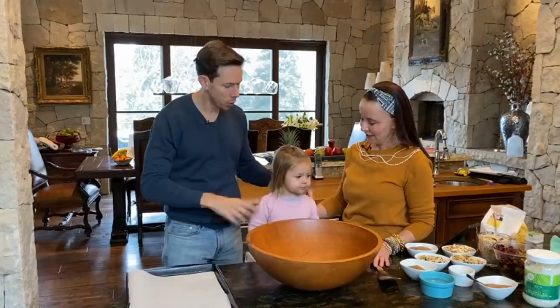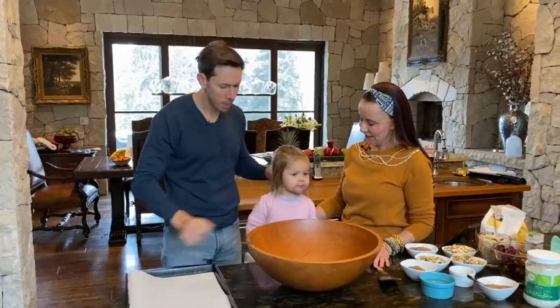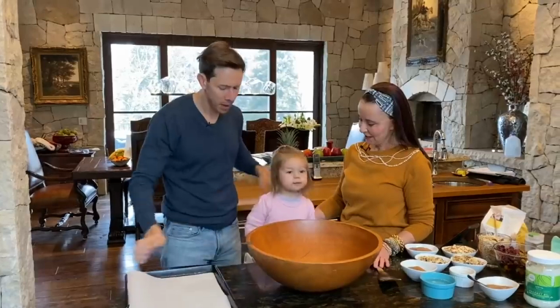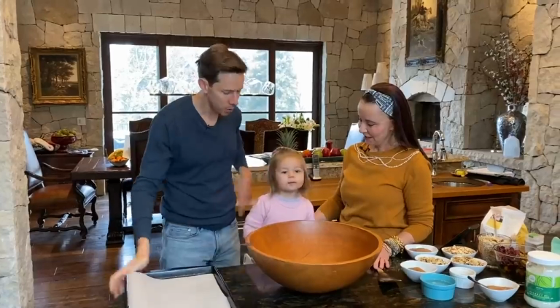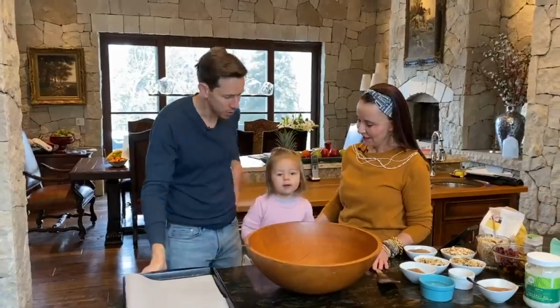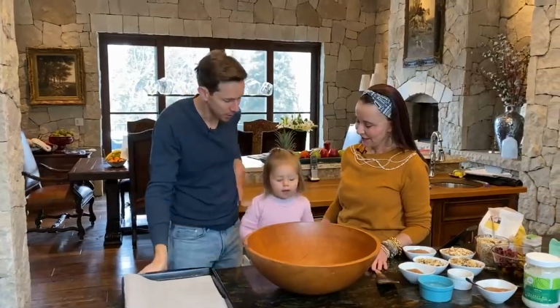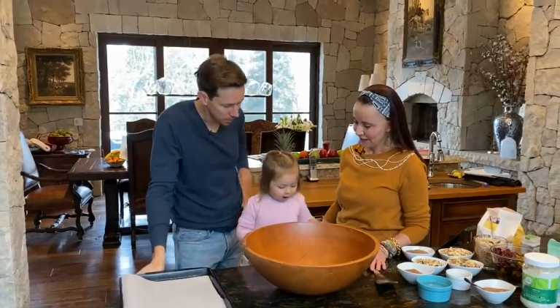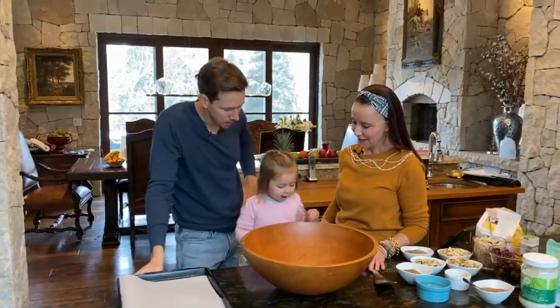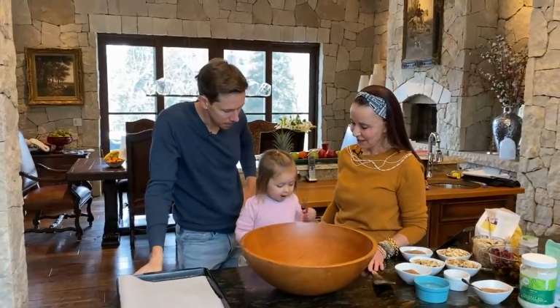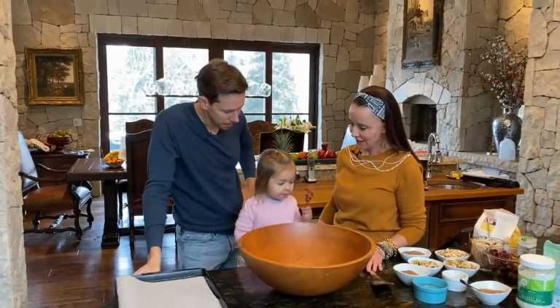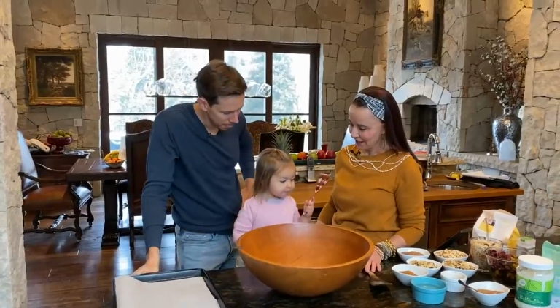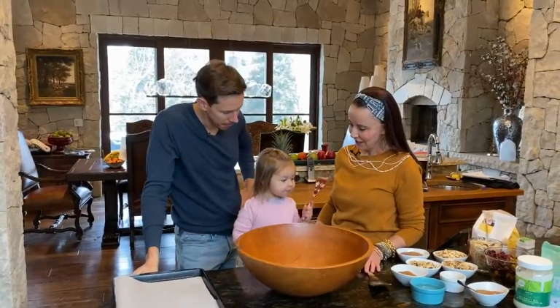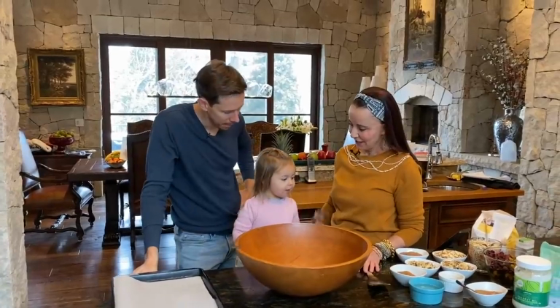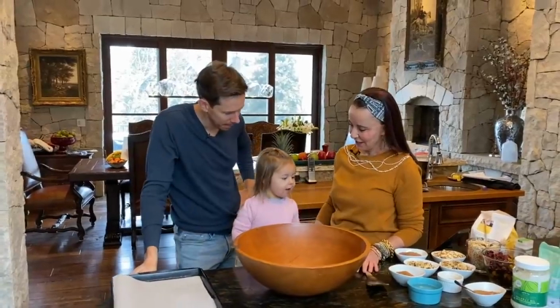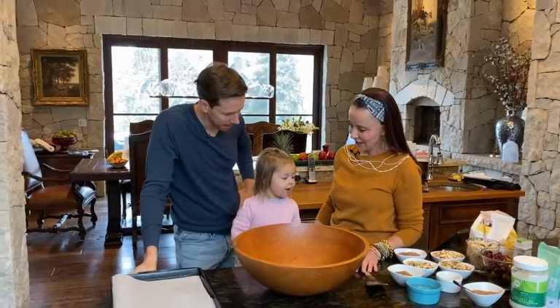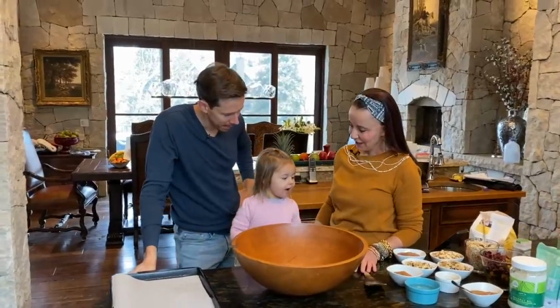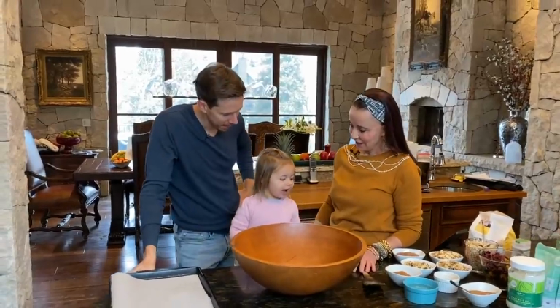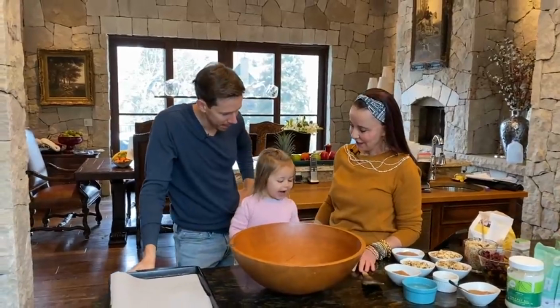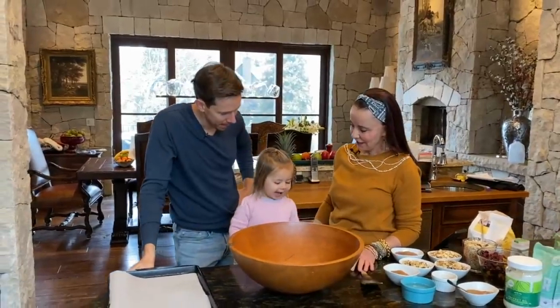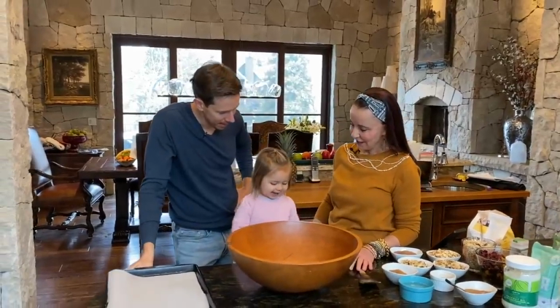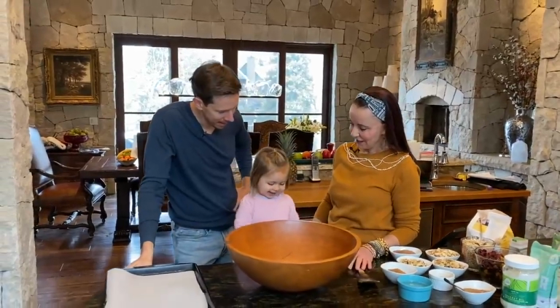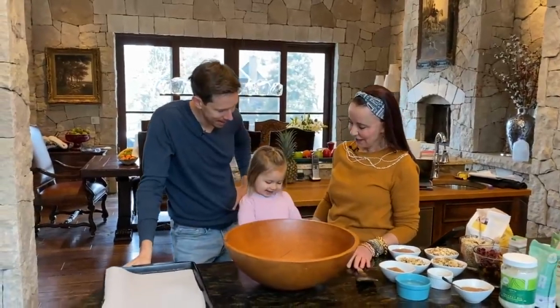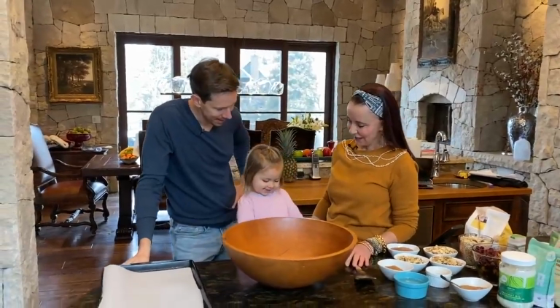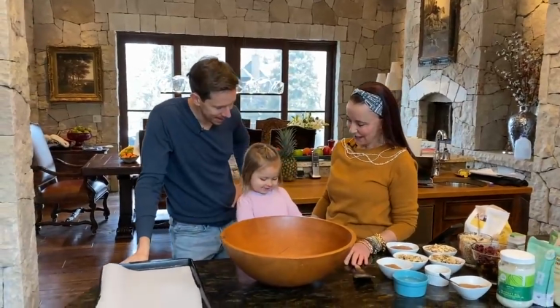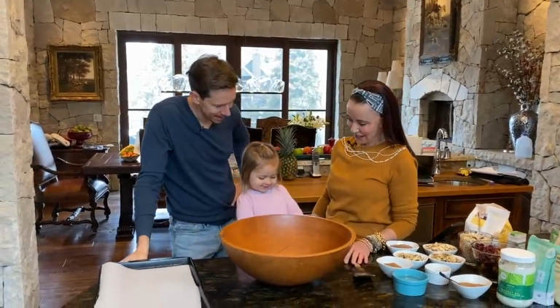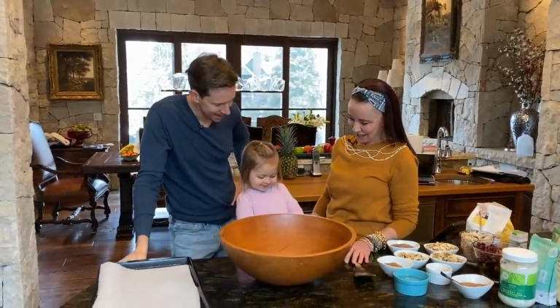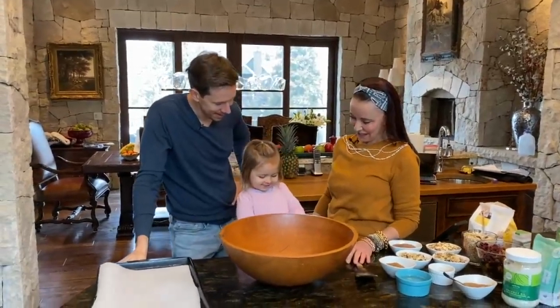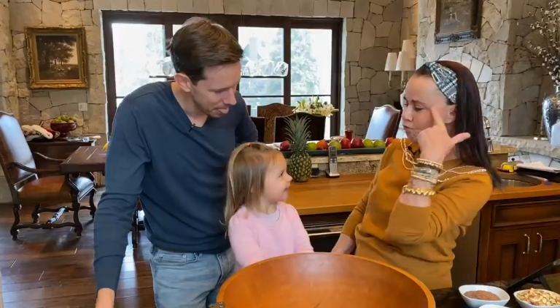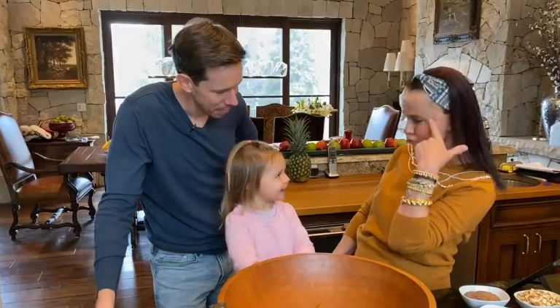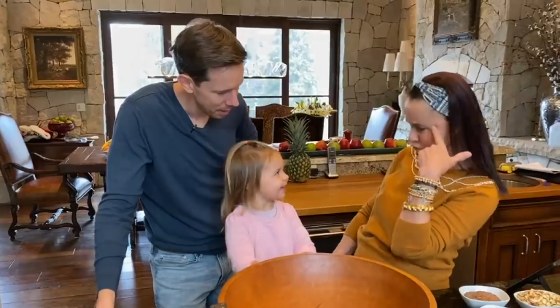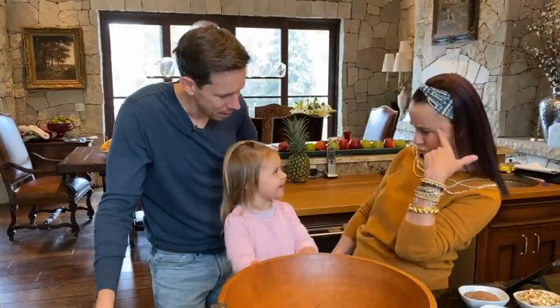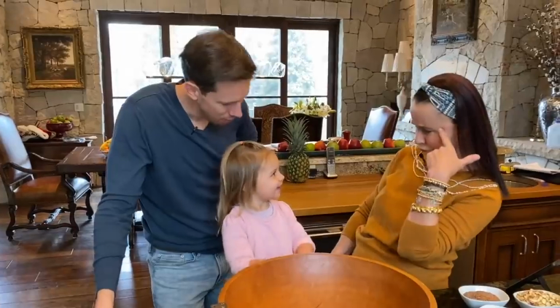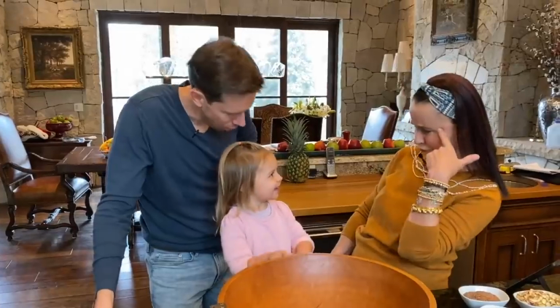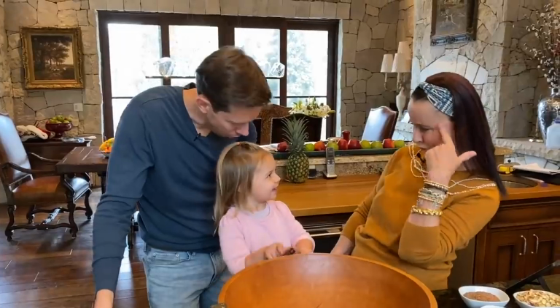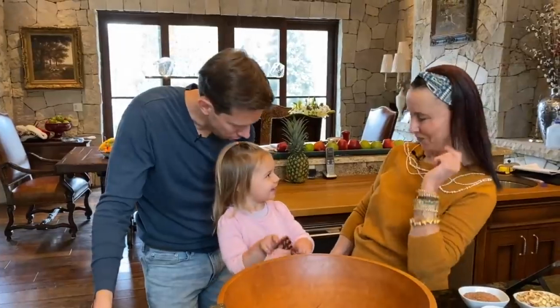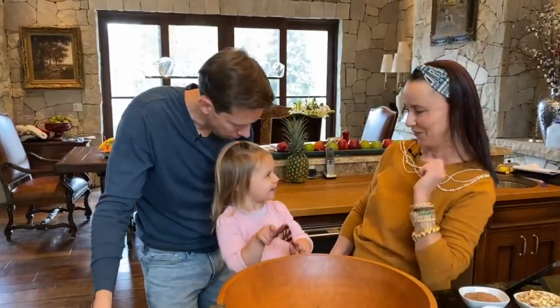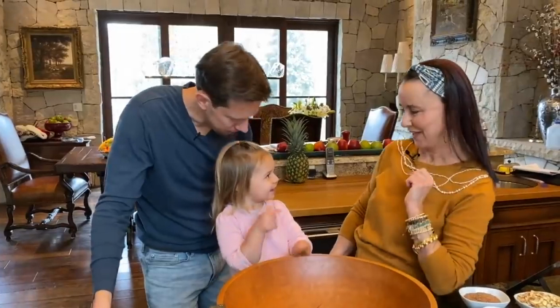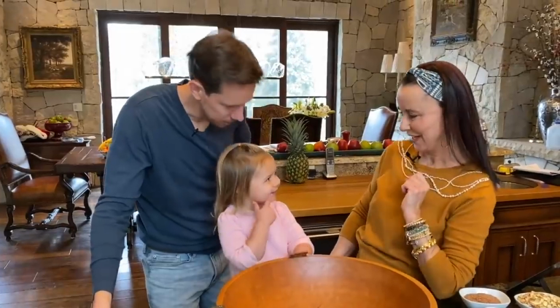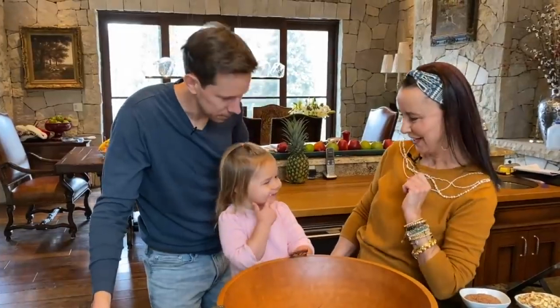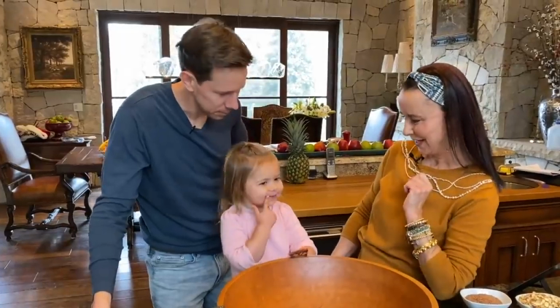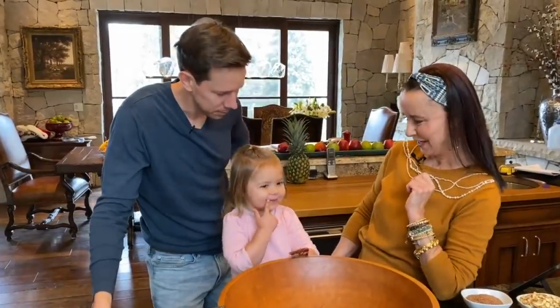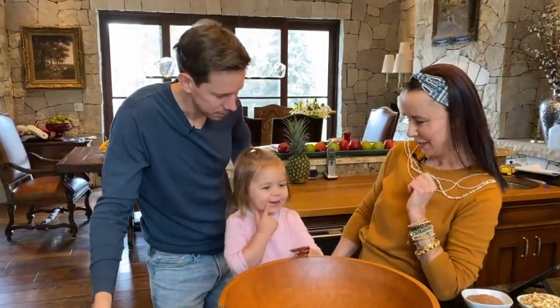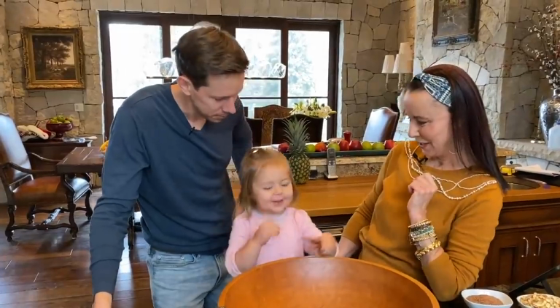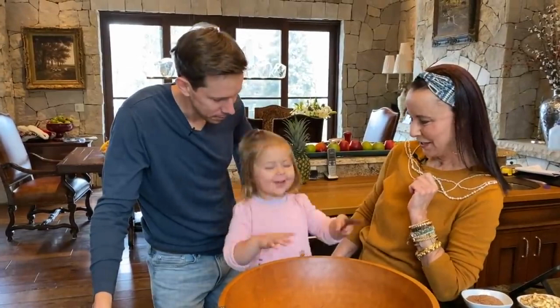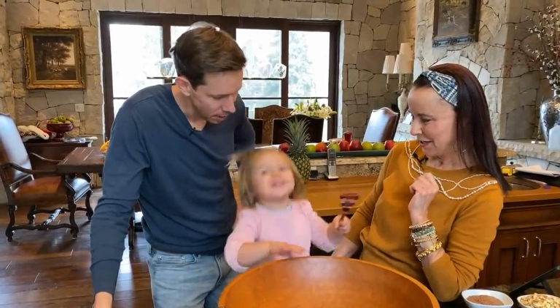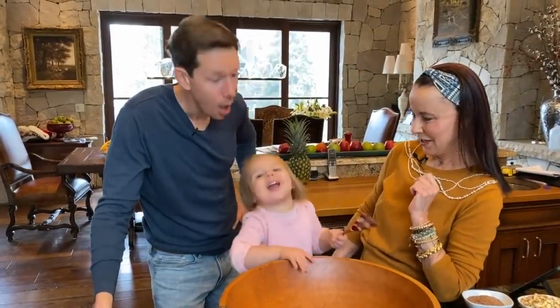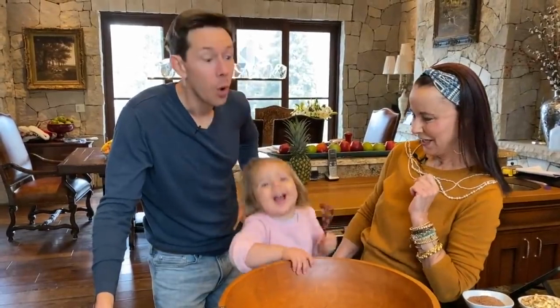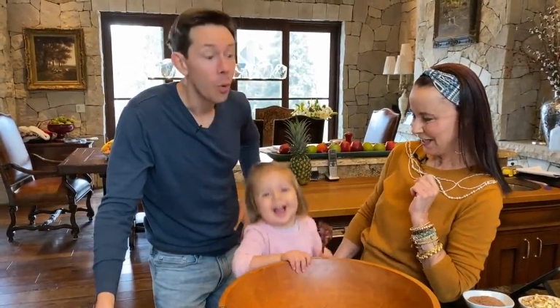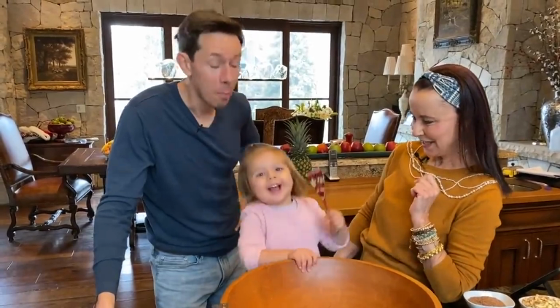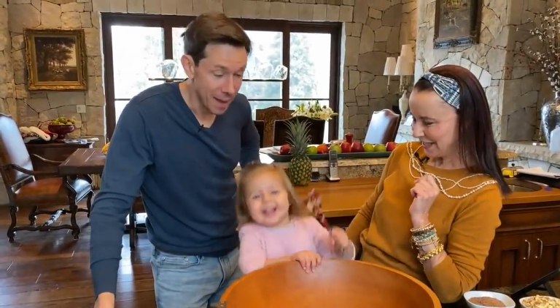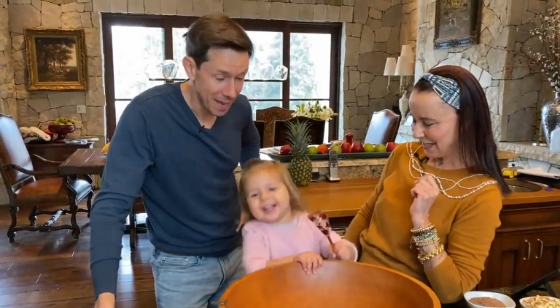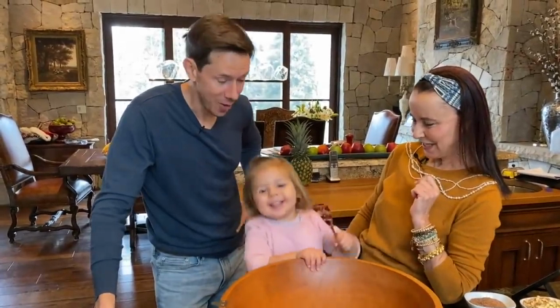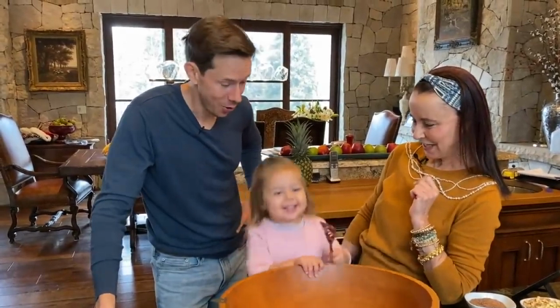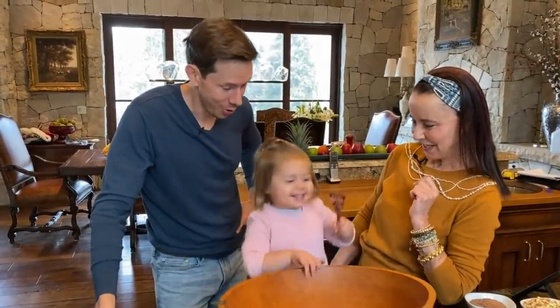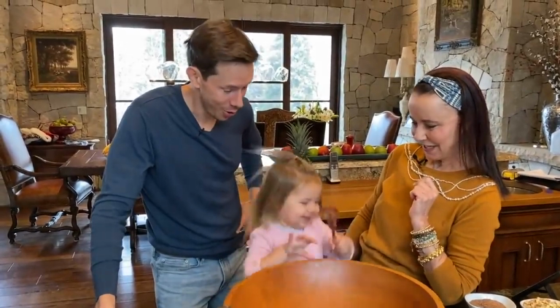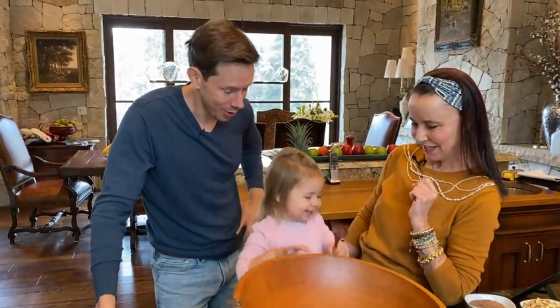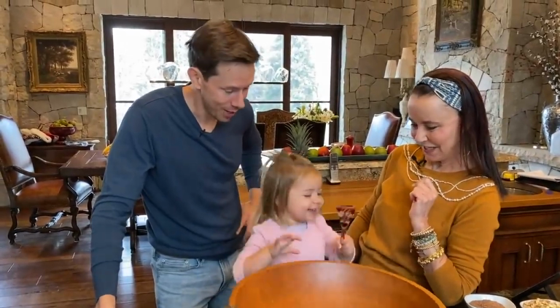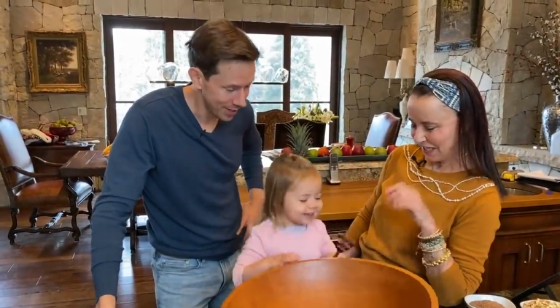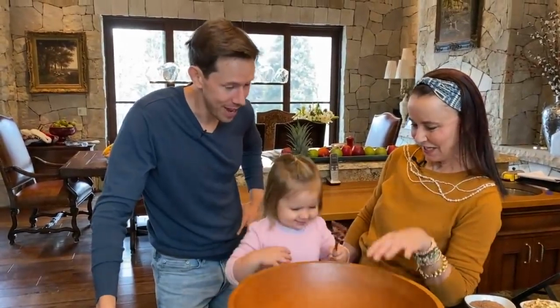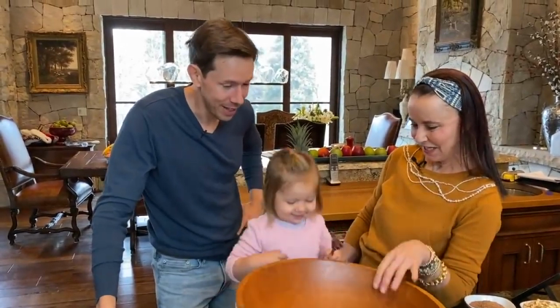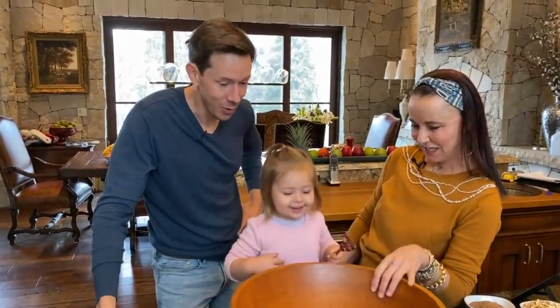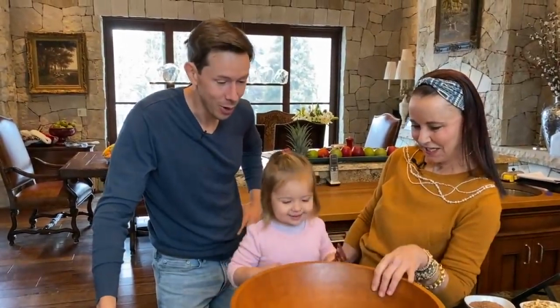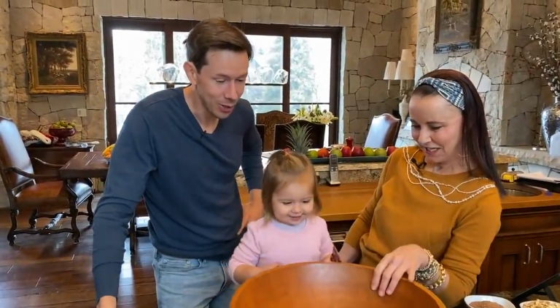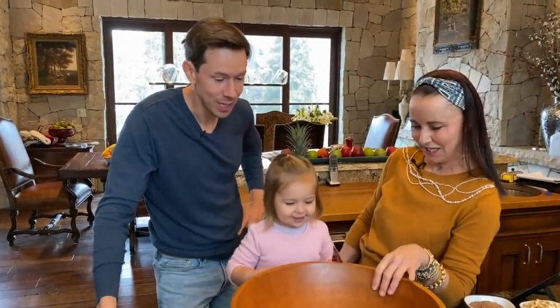What are we making, Rosie? Granola! We're making granola. Exactly, Rosie.